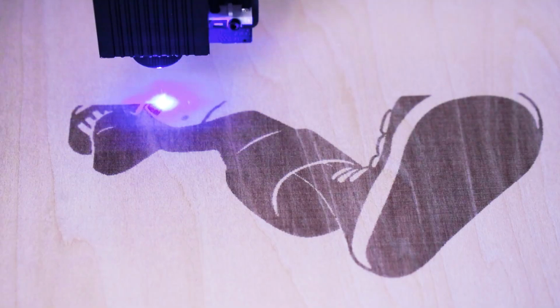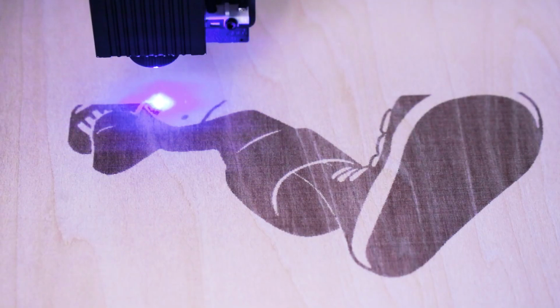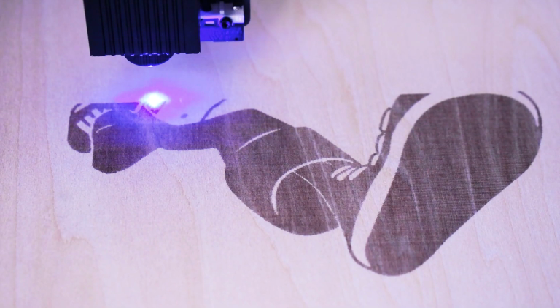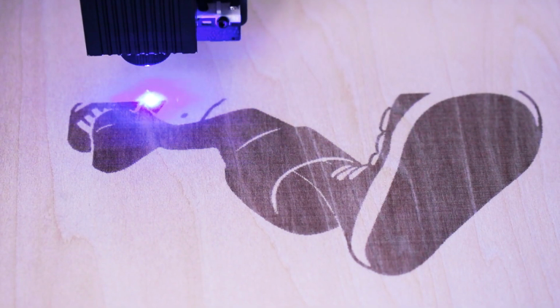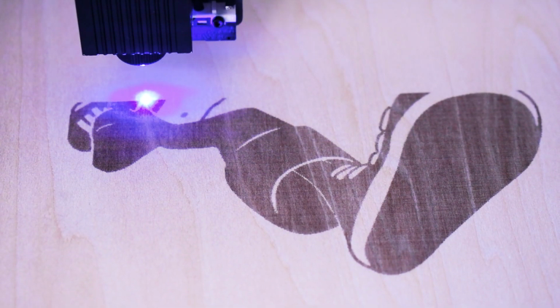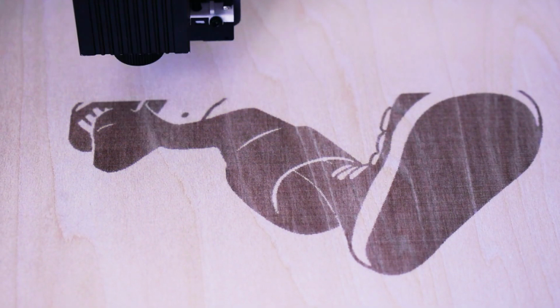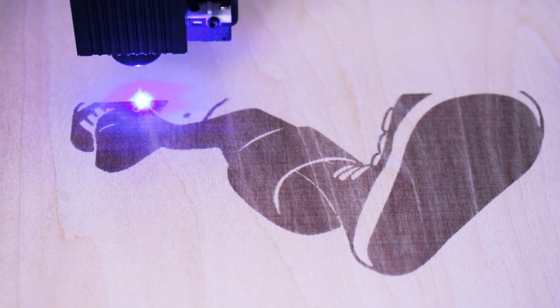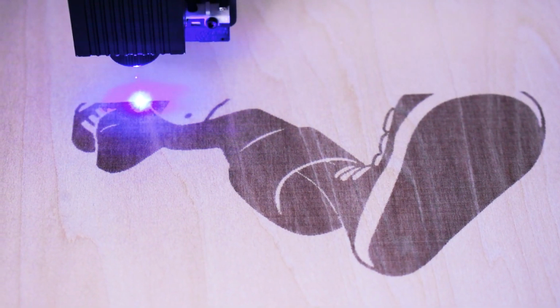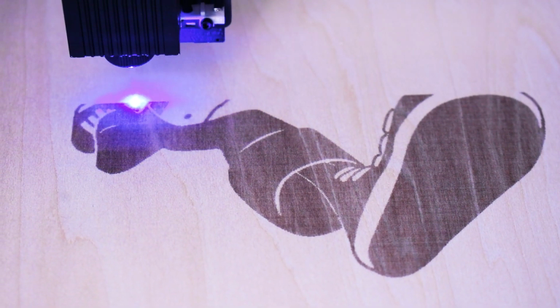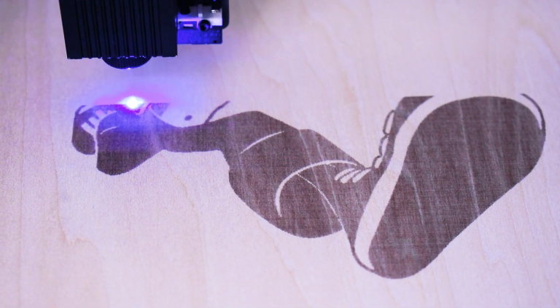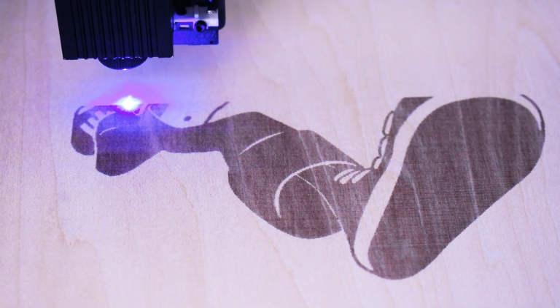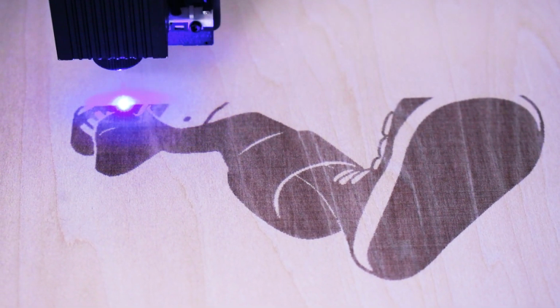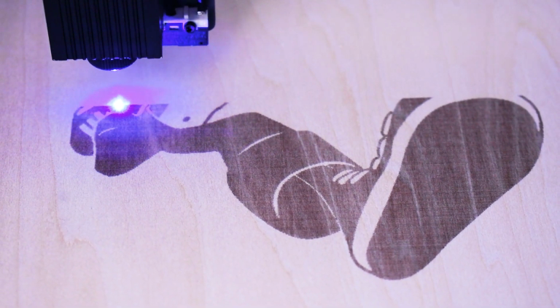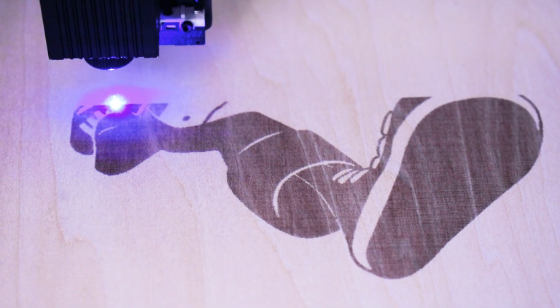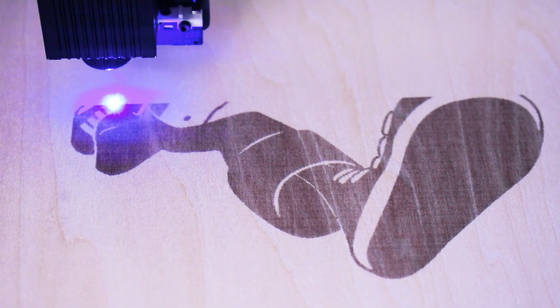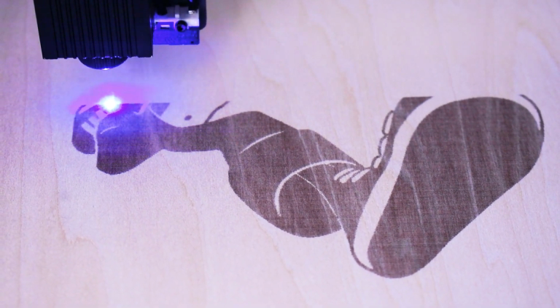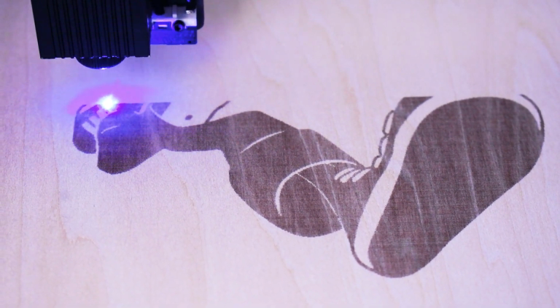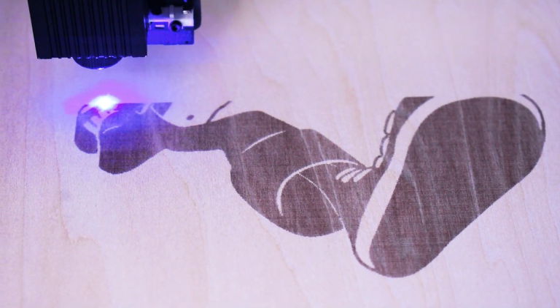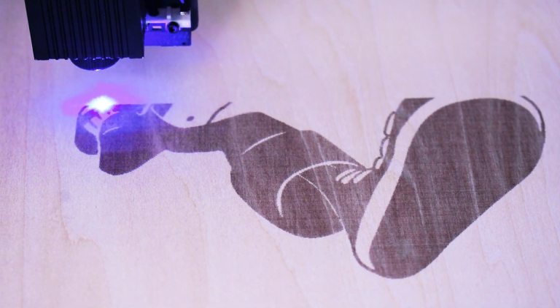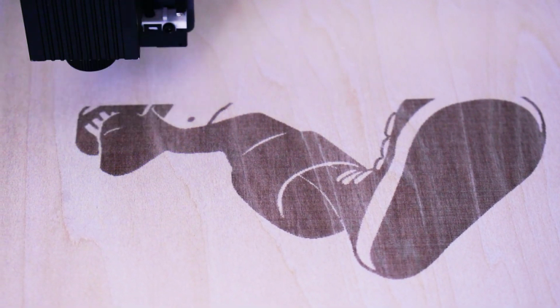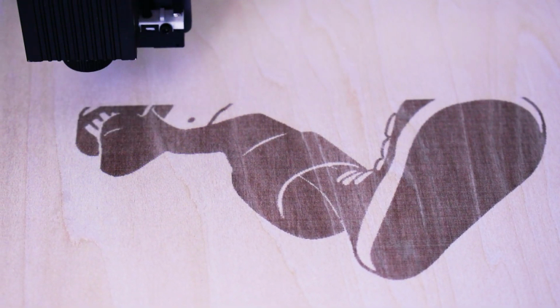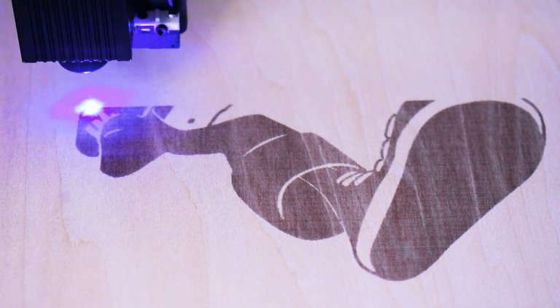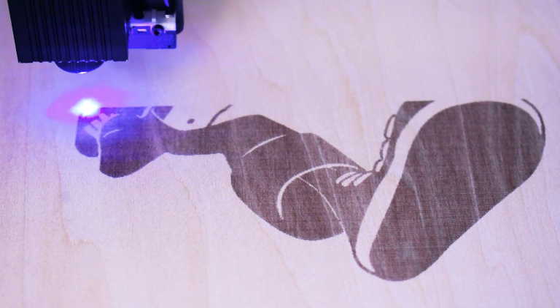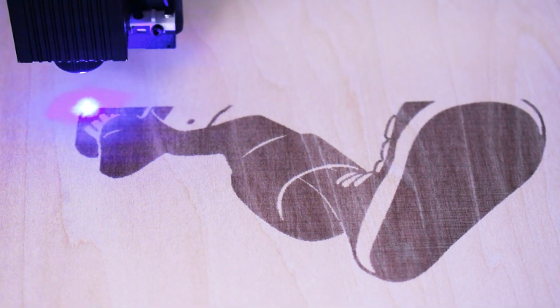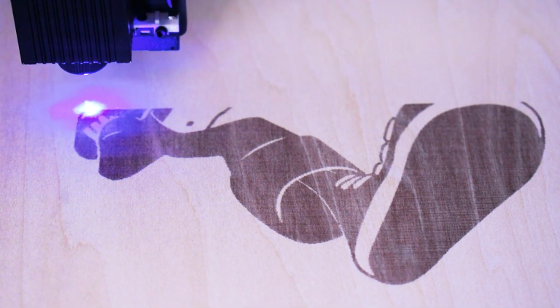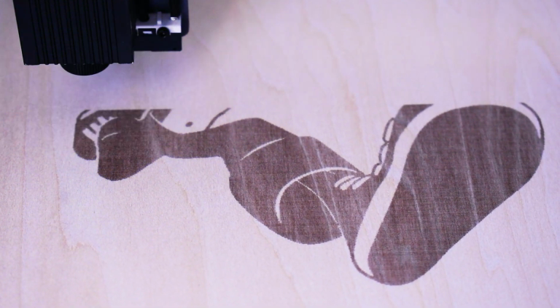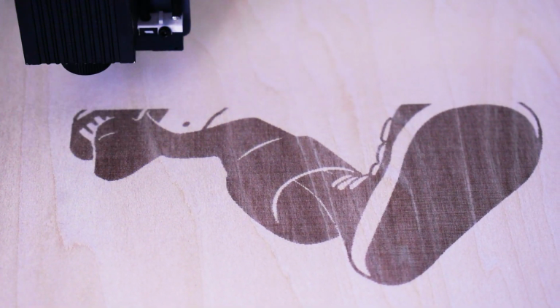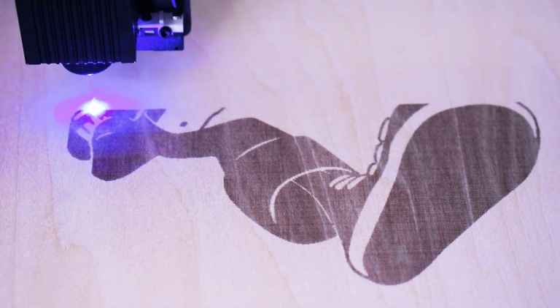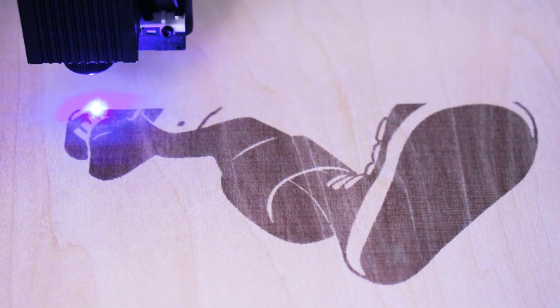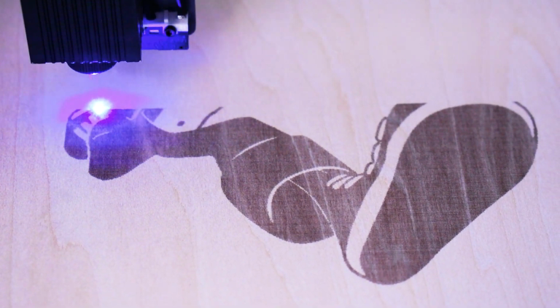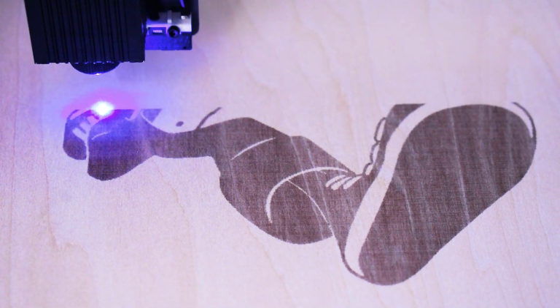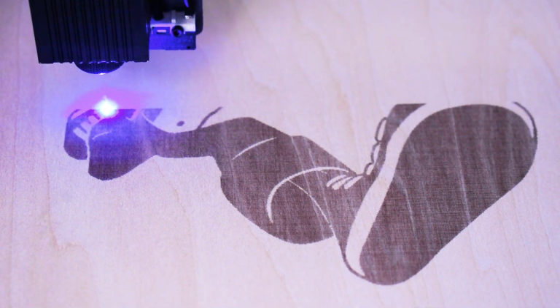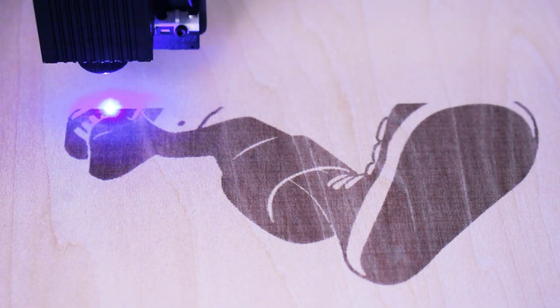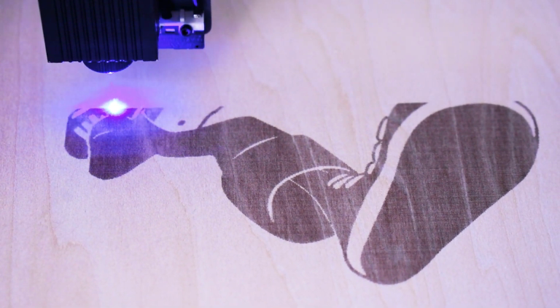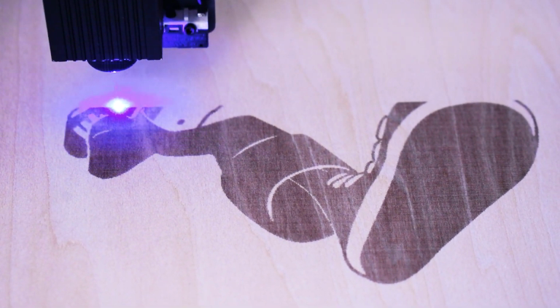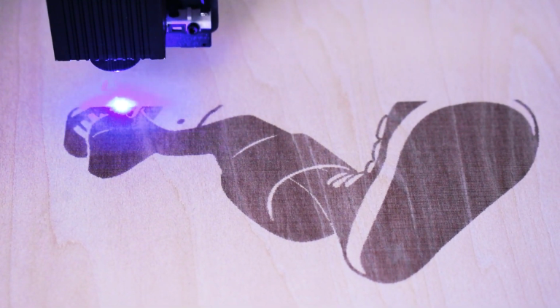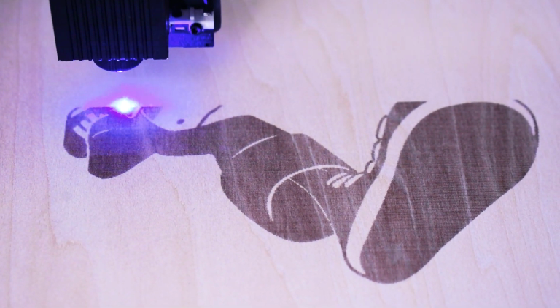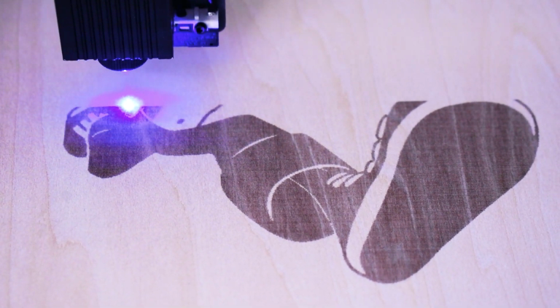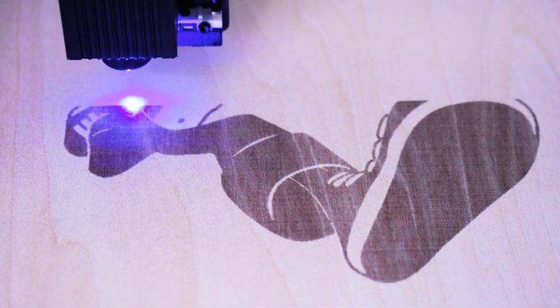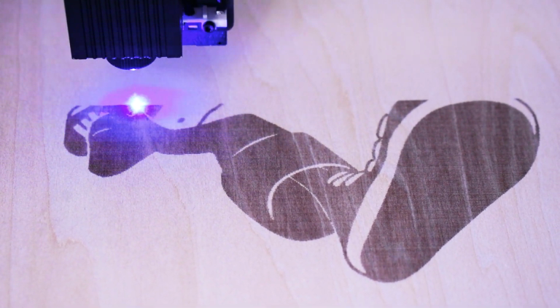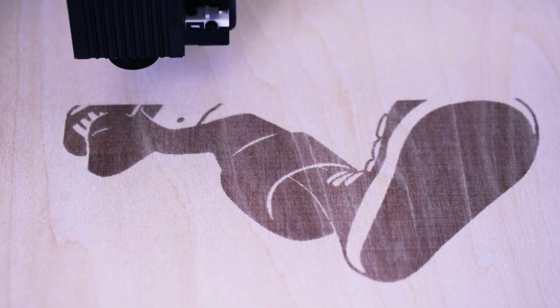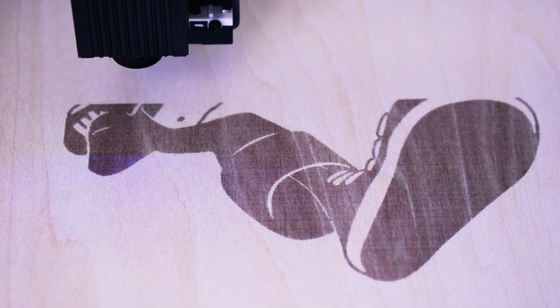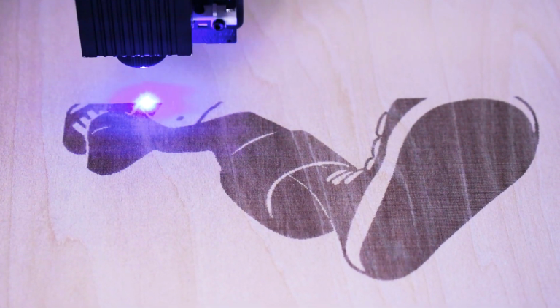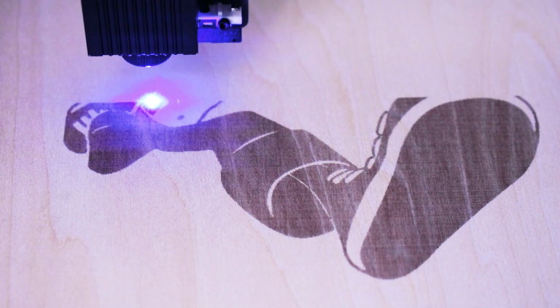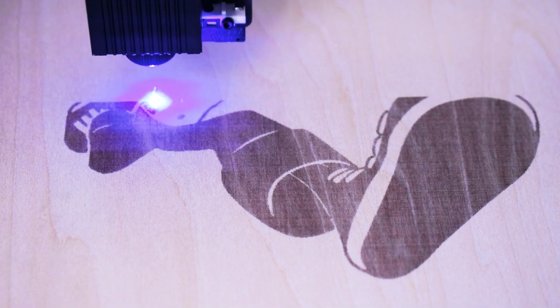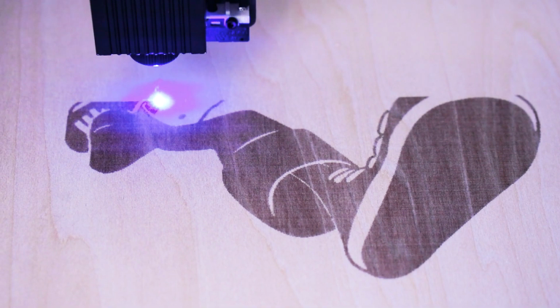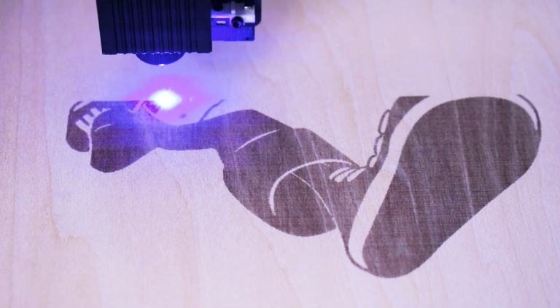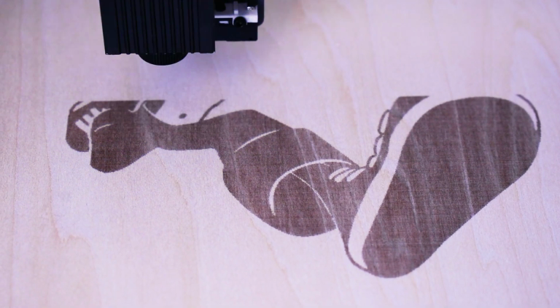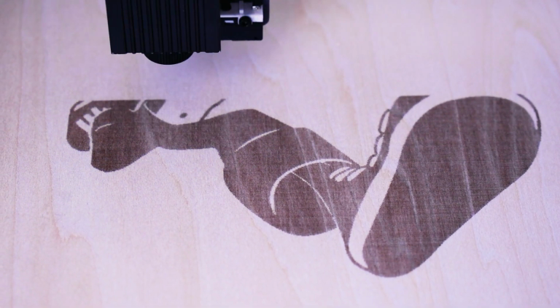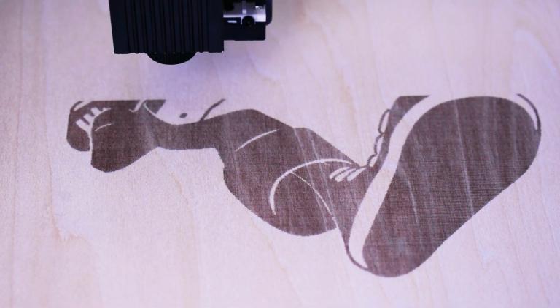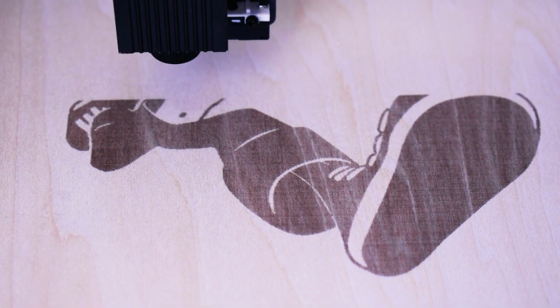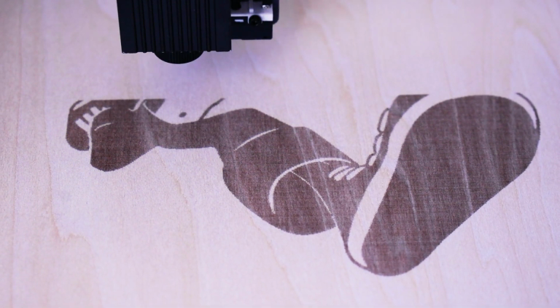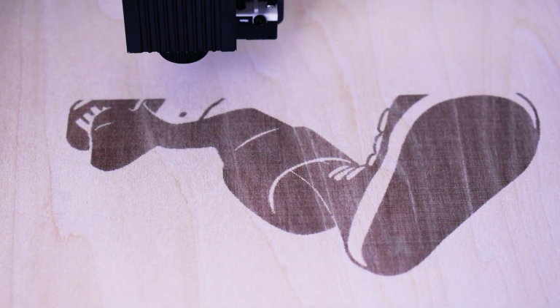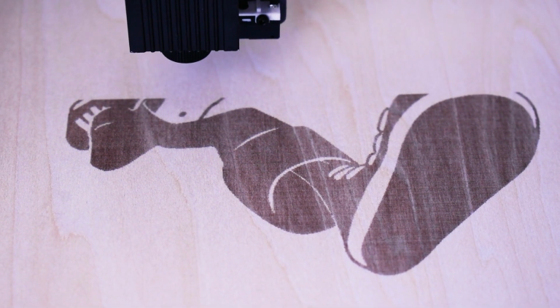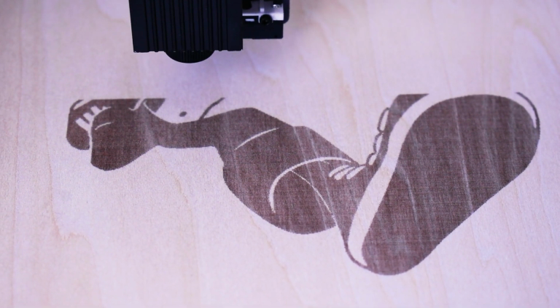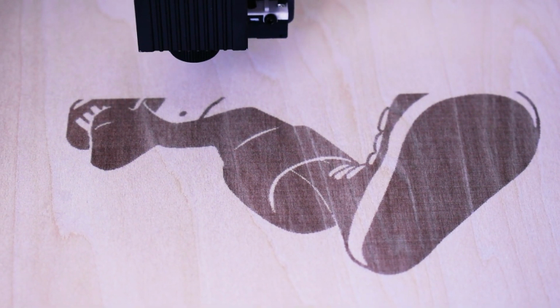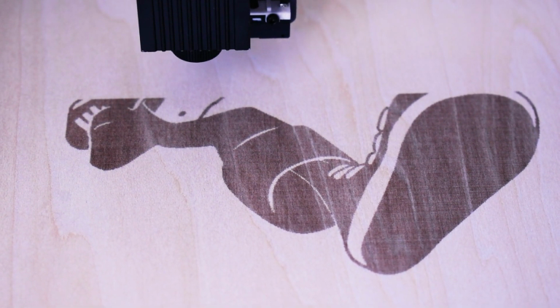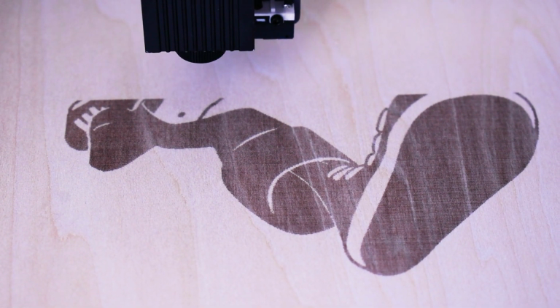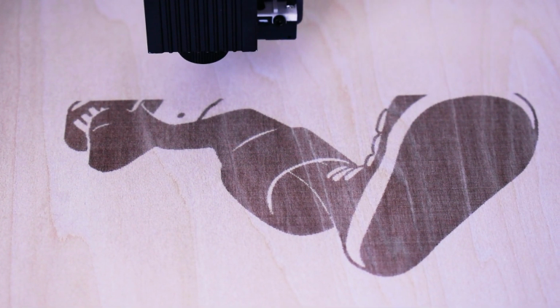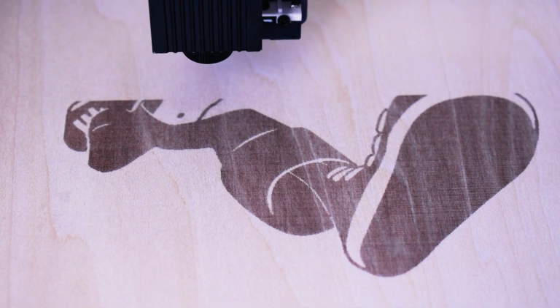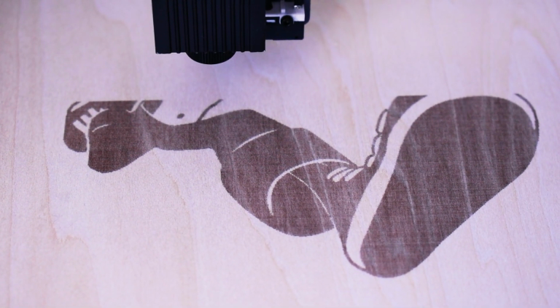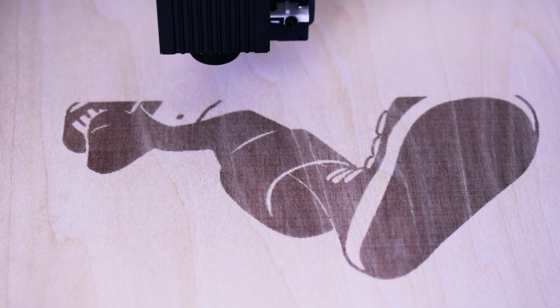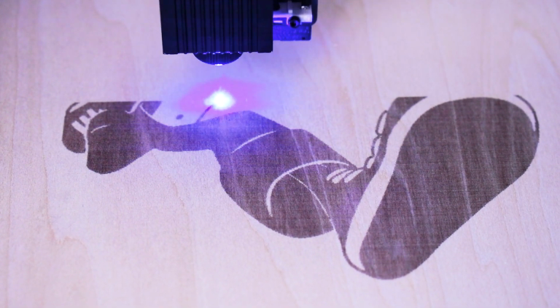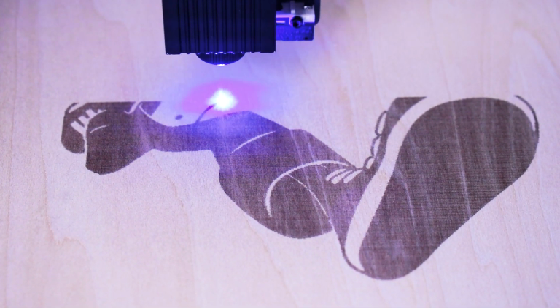After completing the setup I started my first ever laser engraving. To make it look a little better, I created this time-lapse for you.